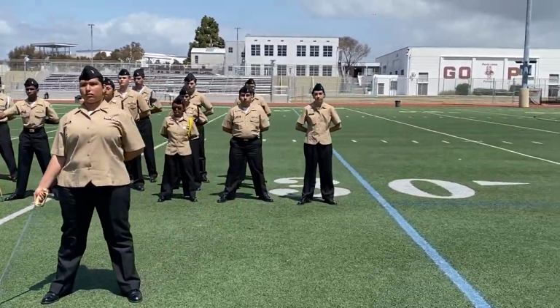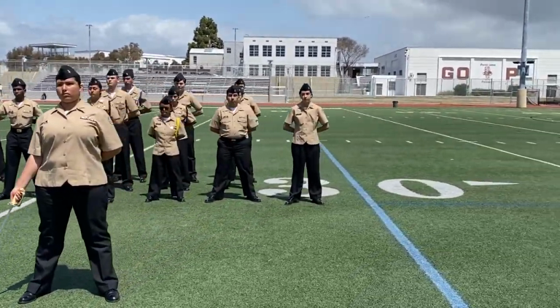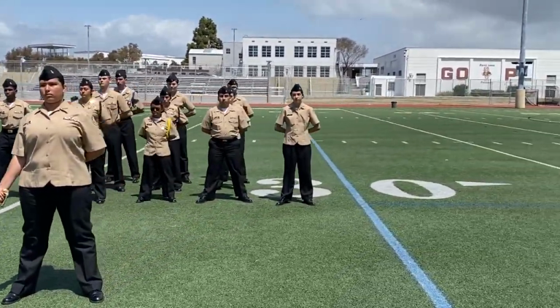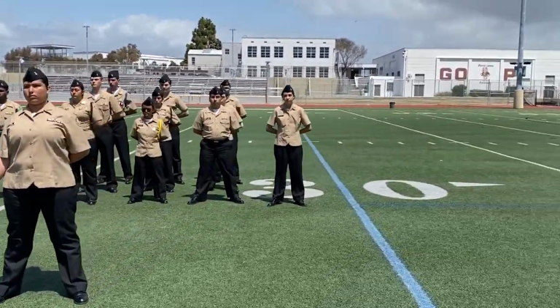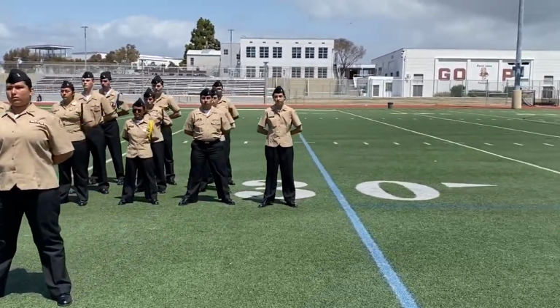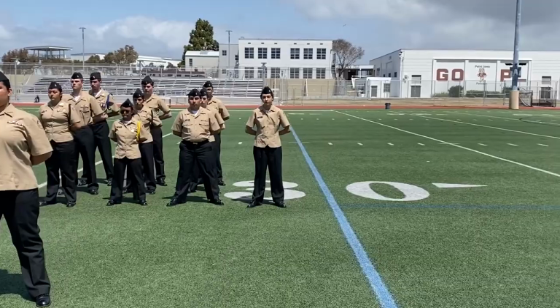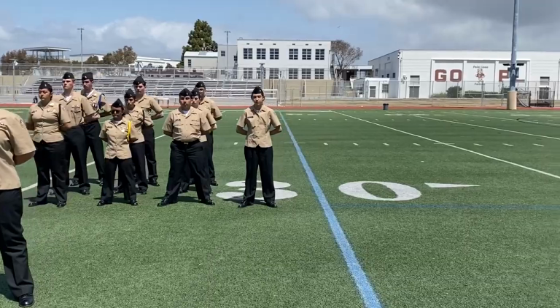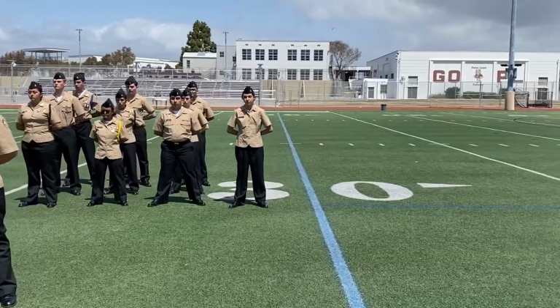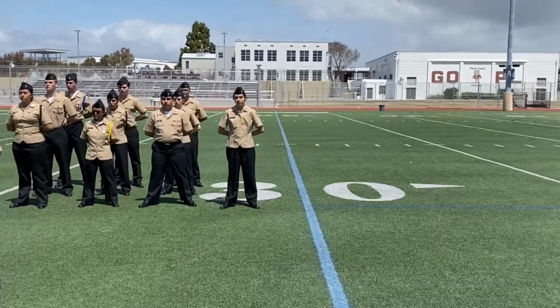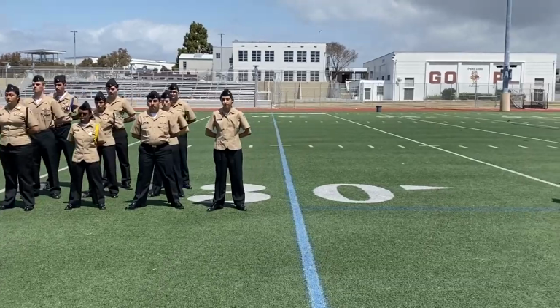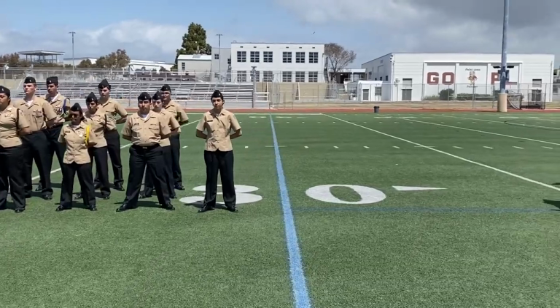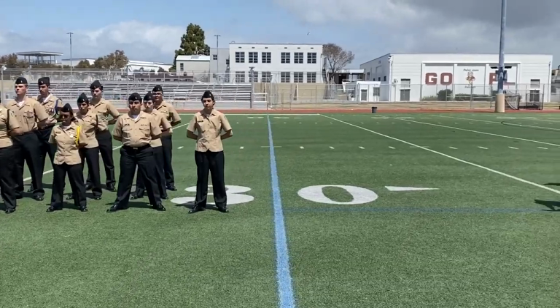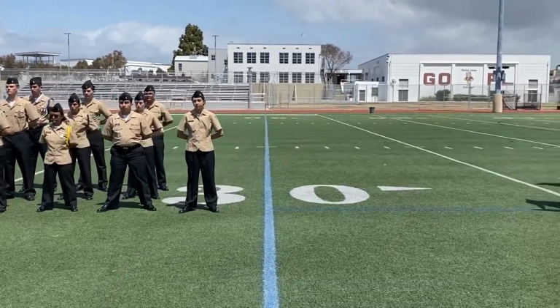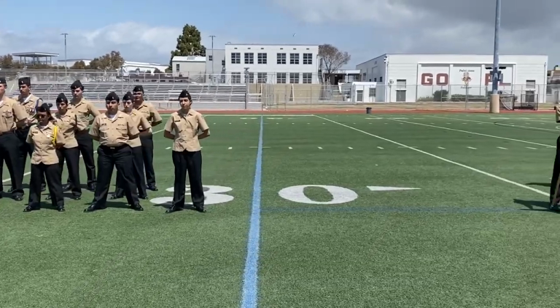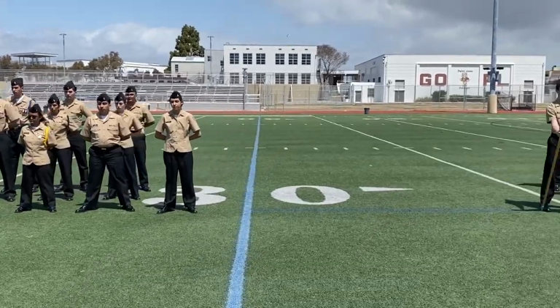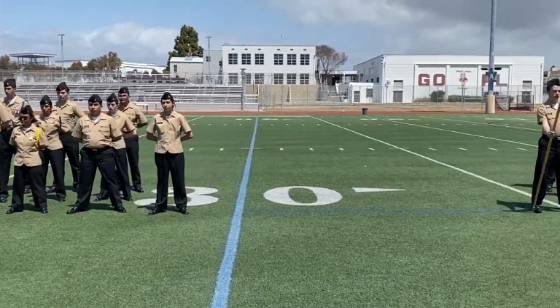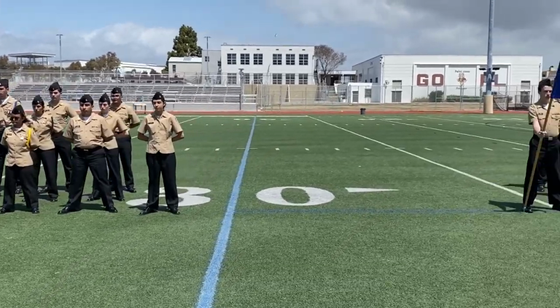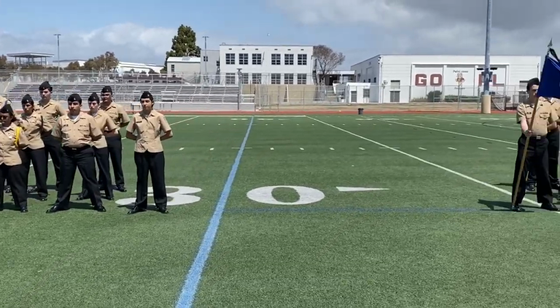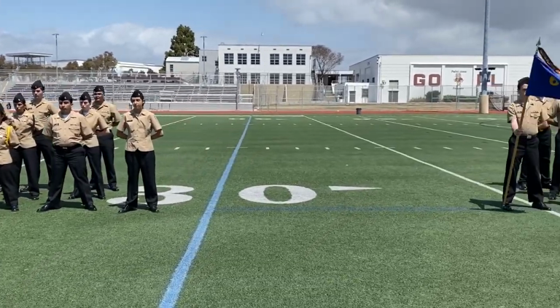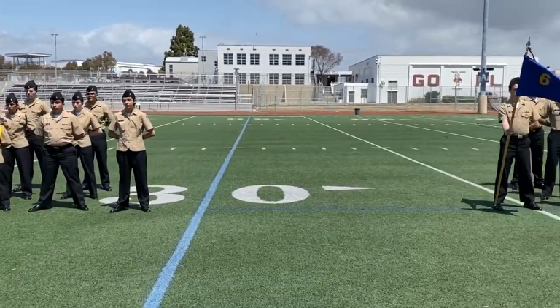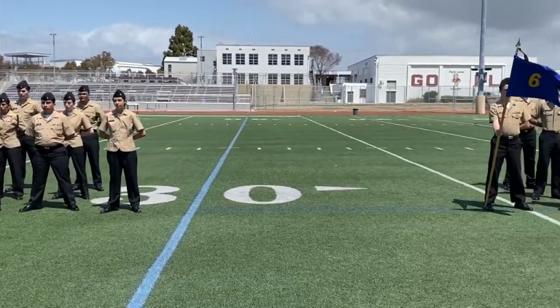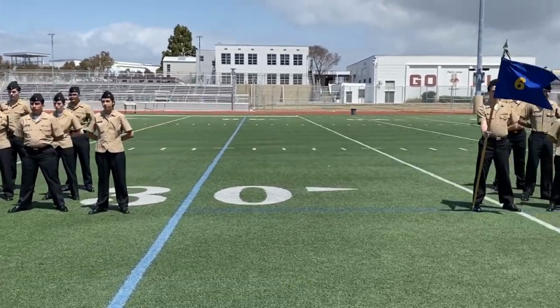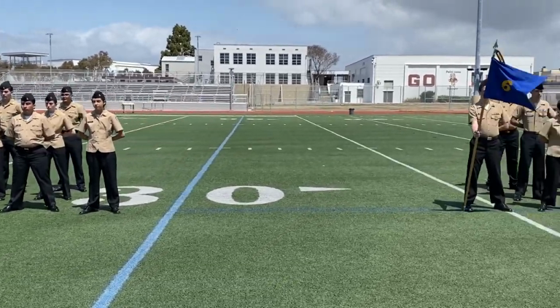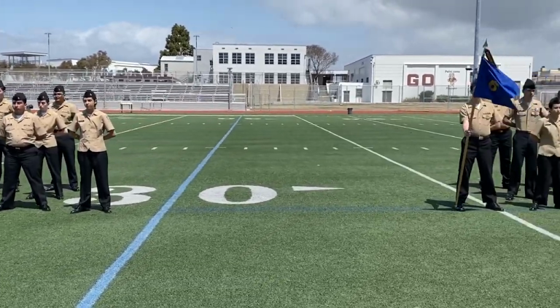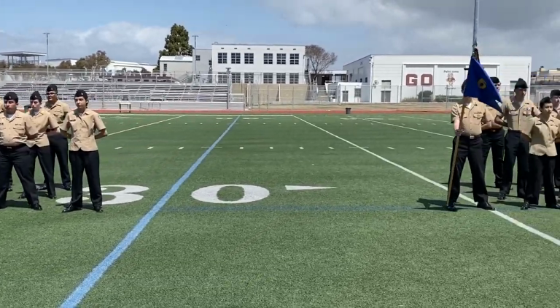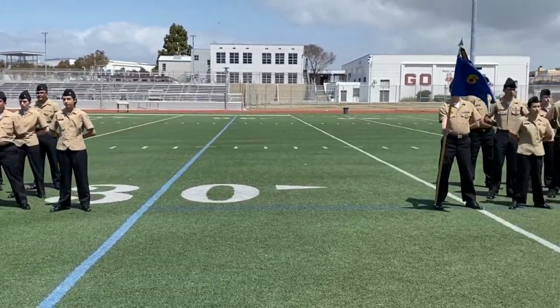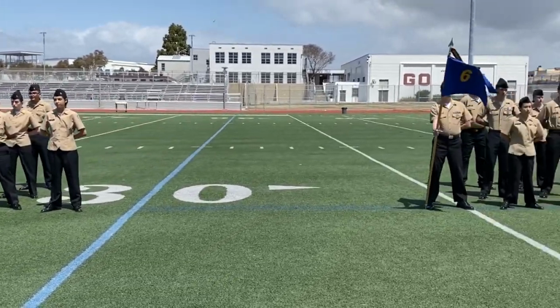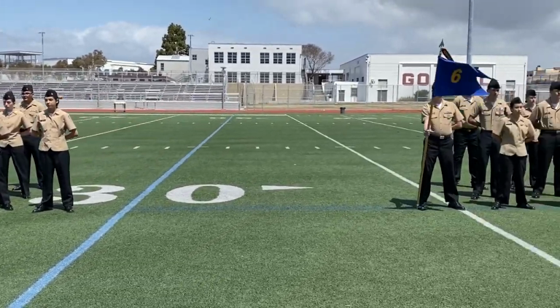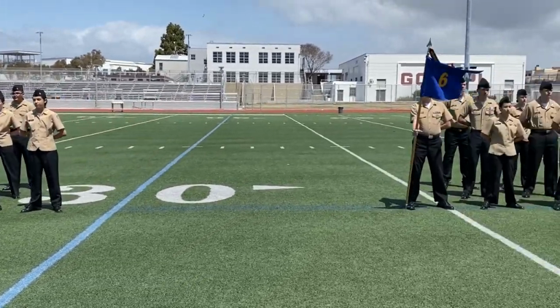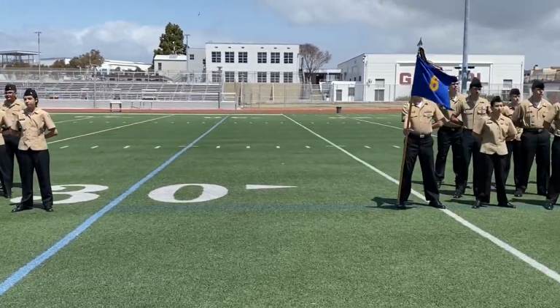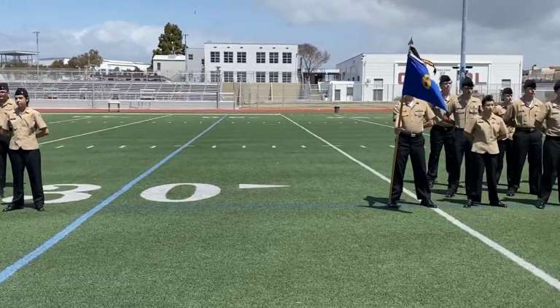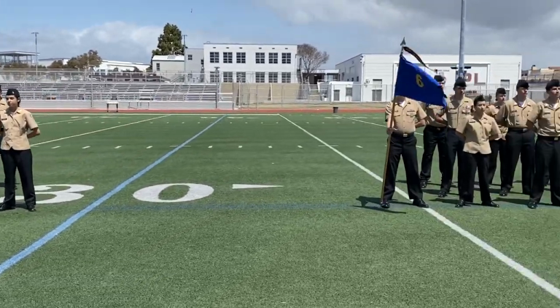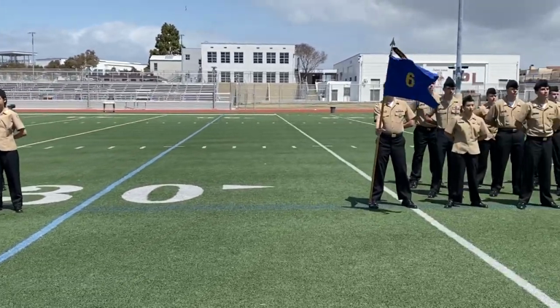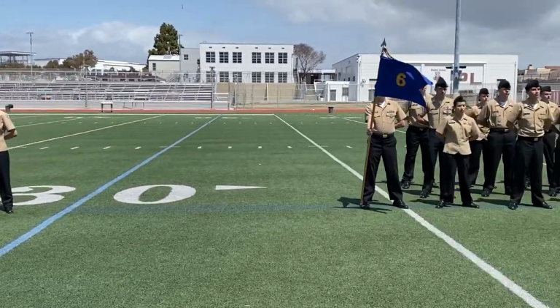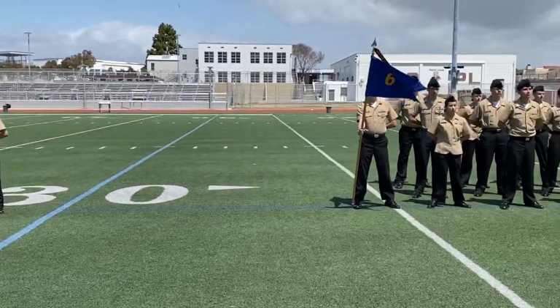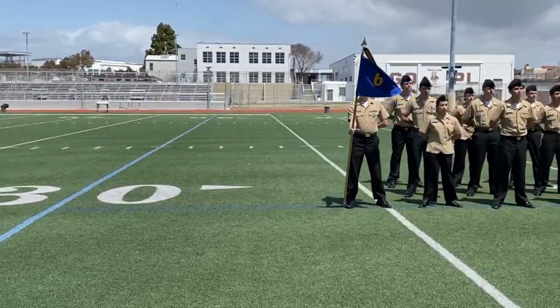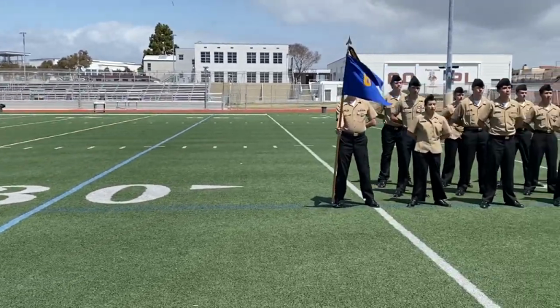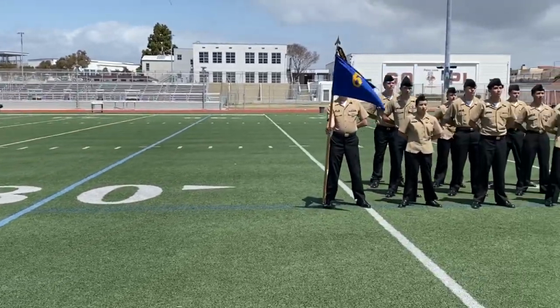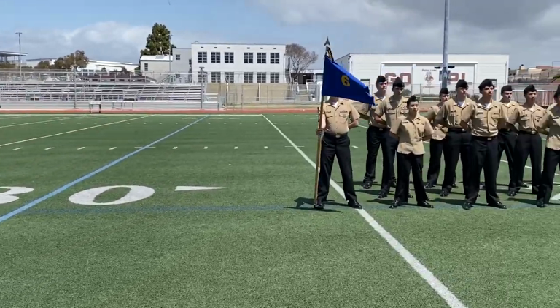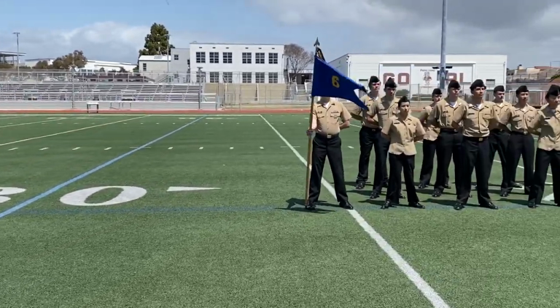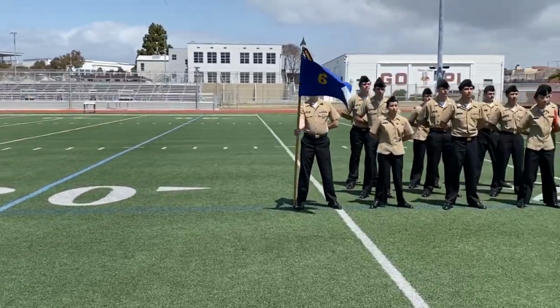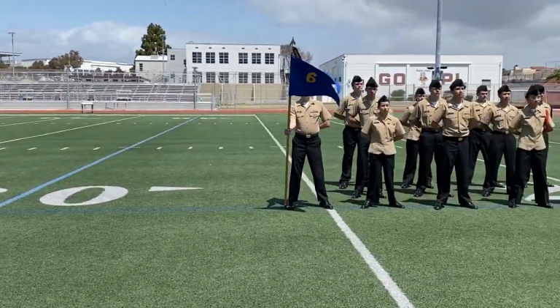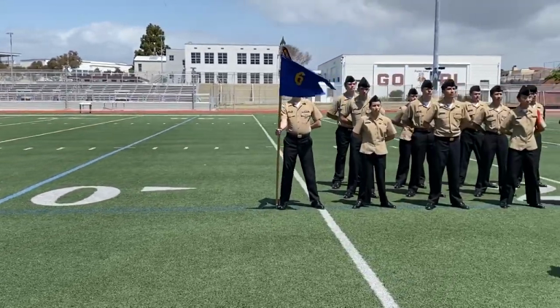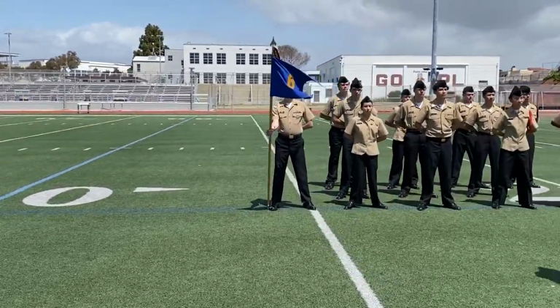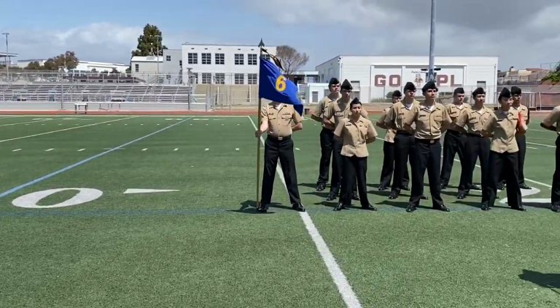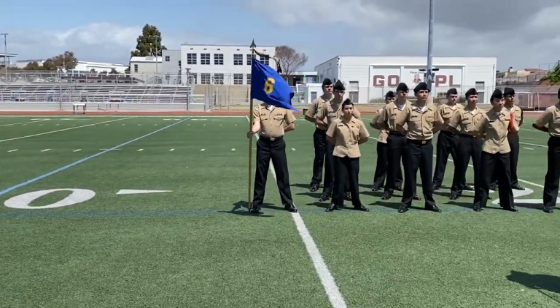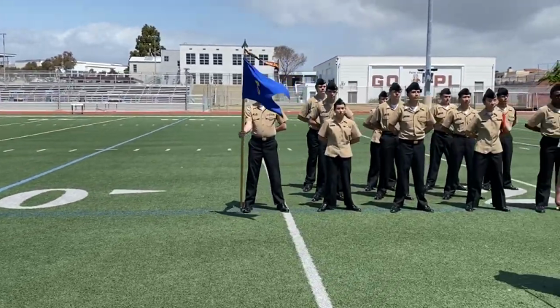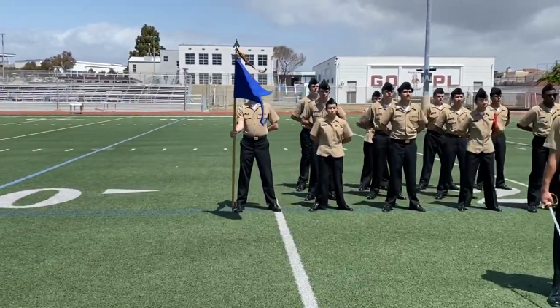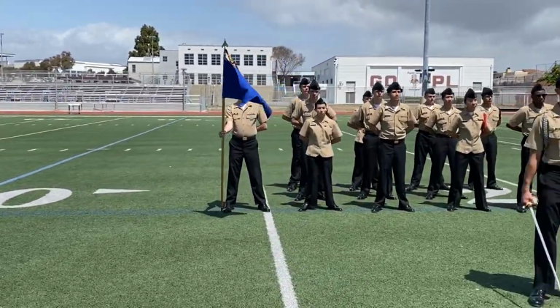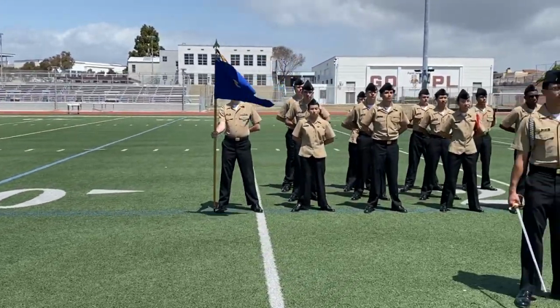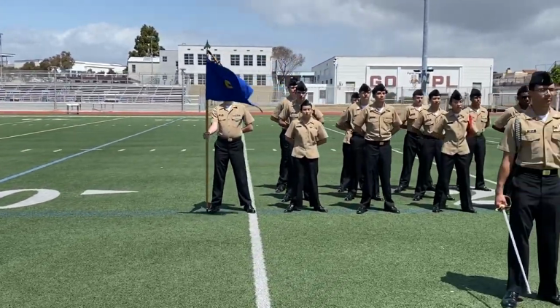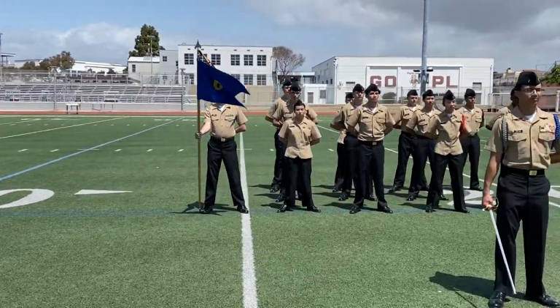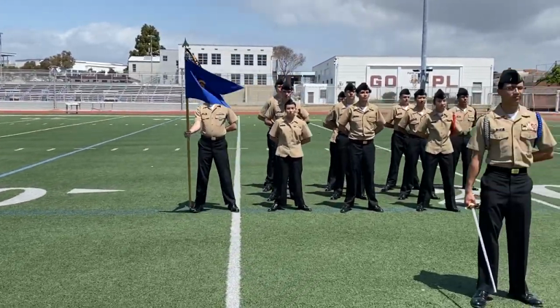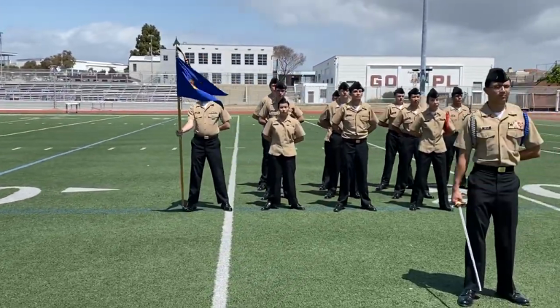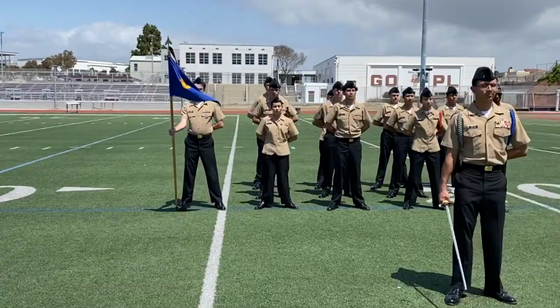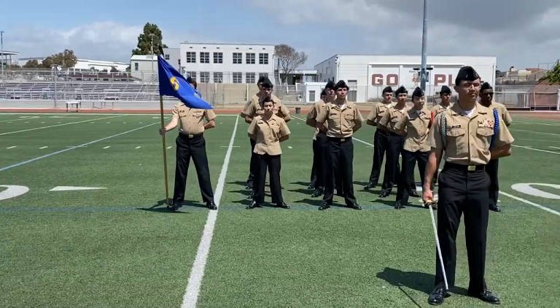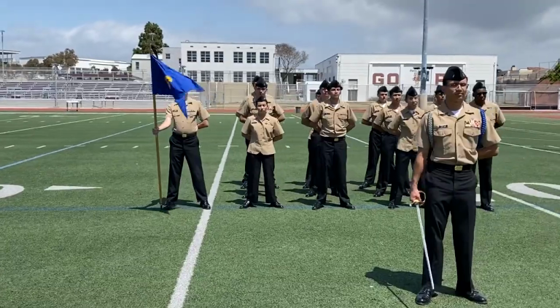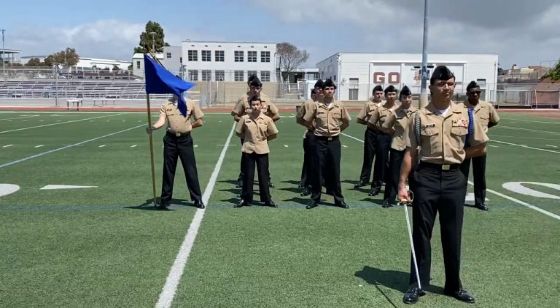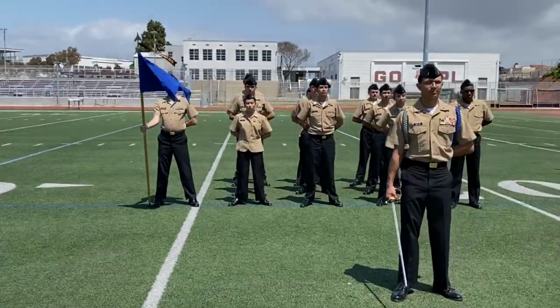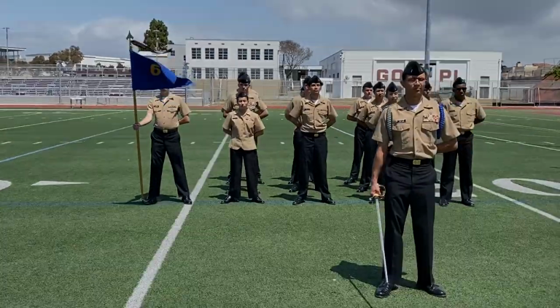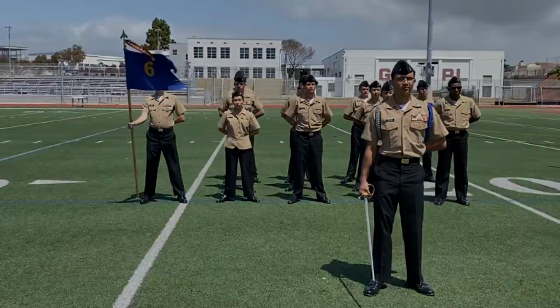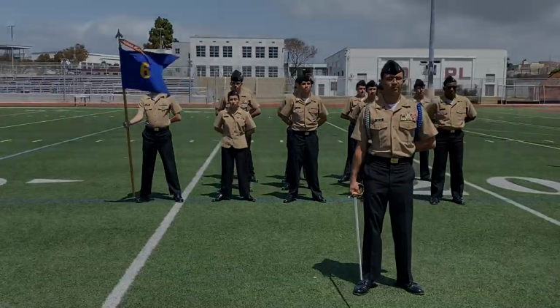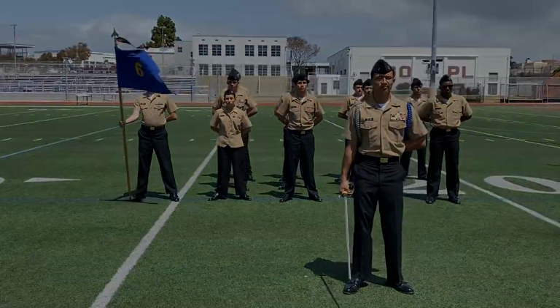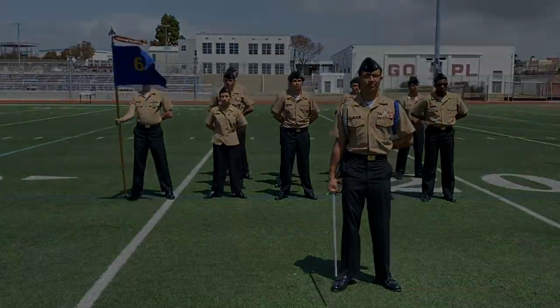Today was different. The Area 11 manager, who is in charge of all NJROTC units in California, came to our school to conduct the annual inspection.